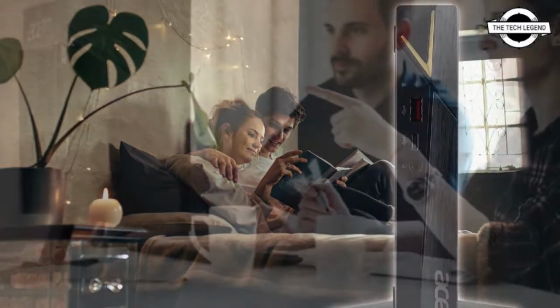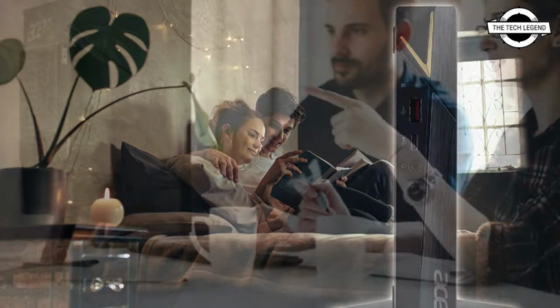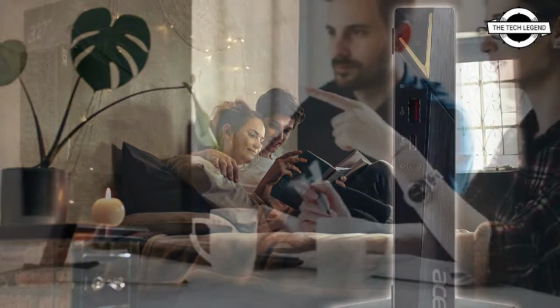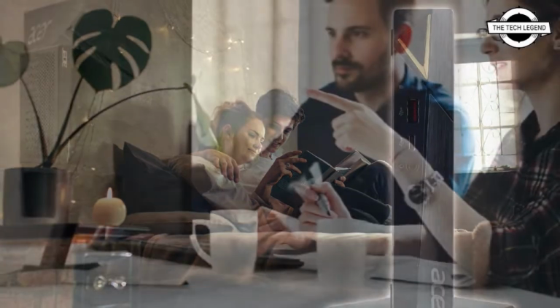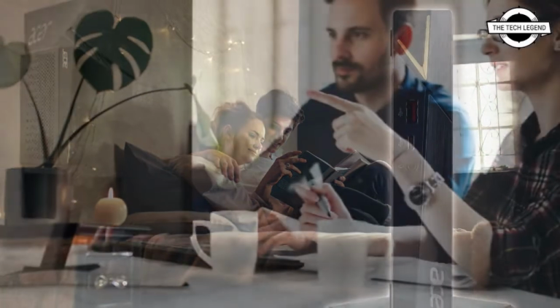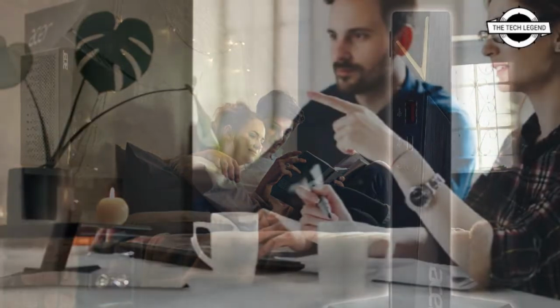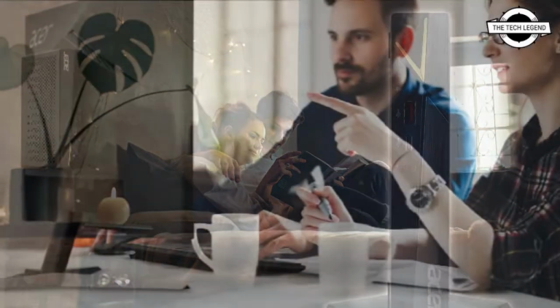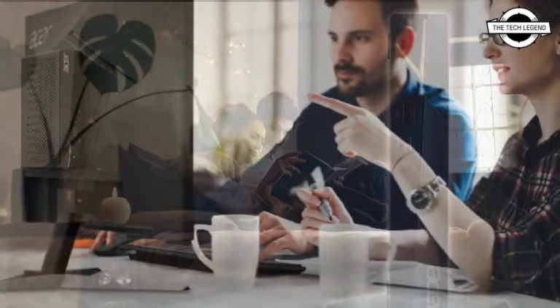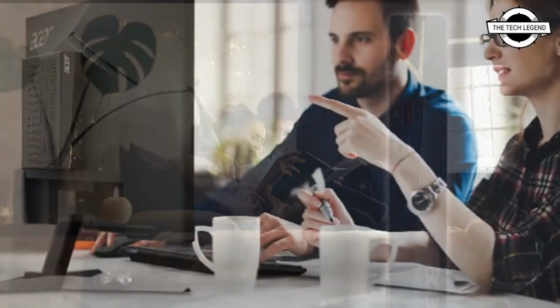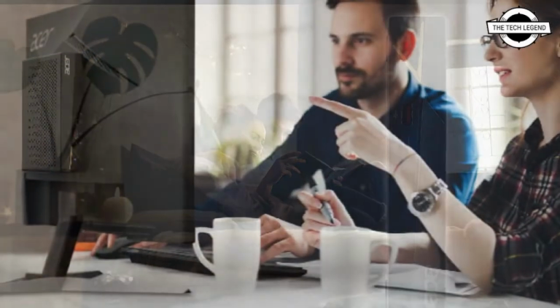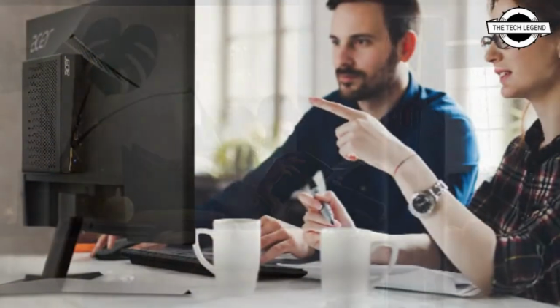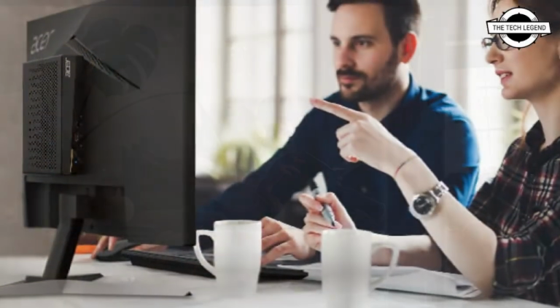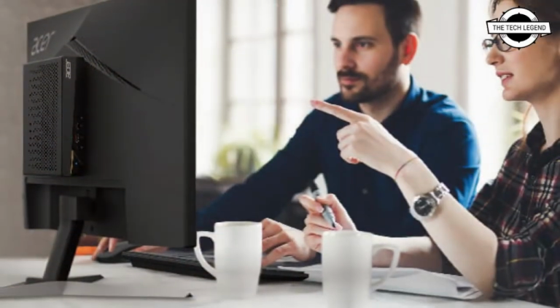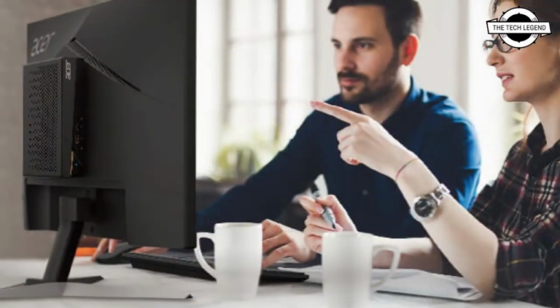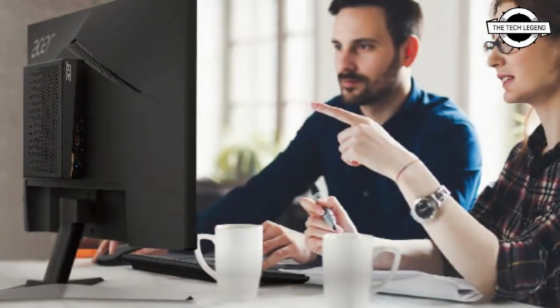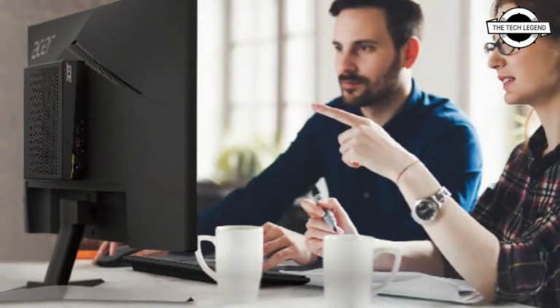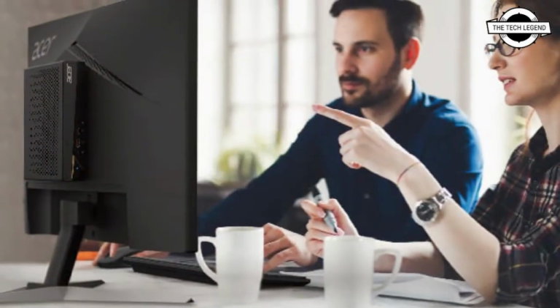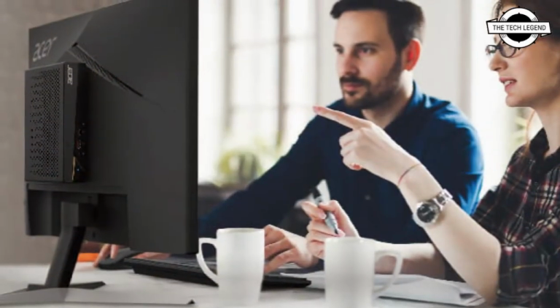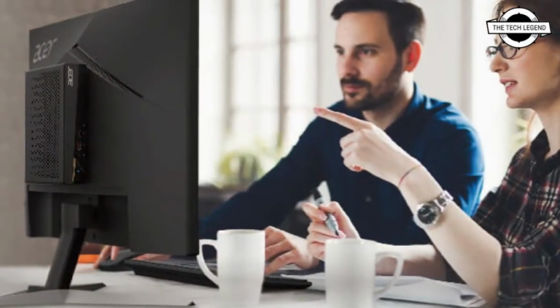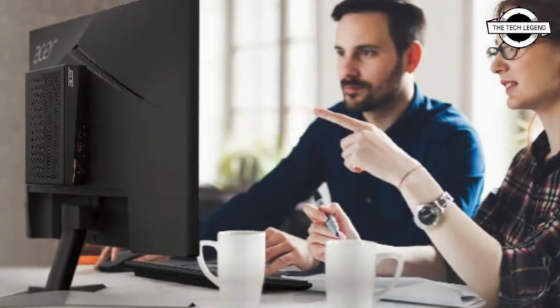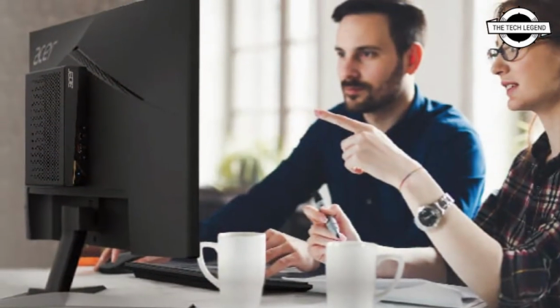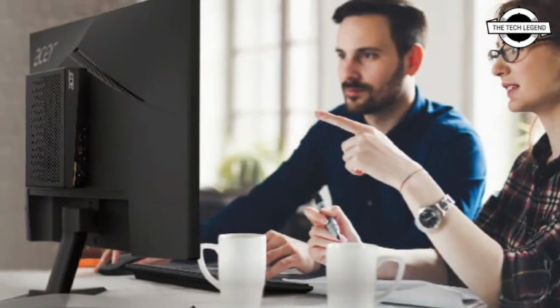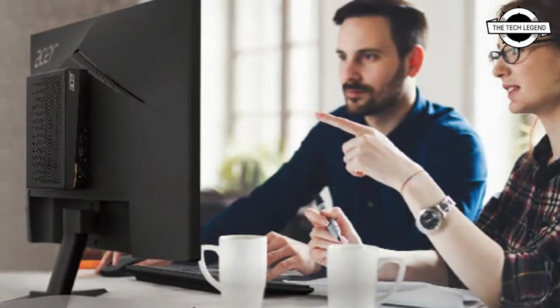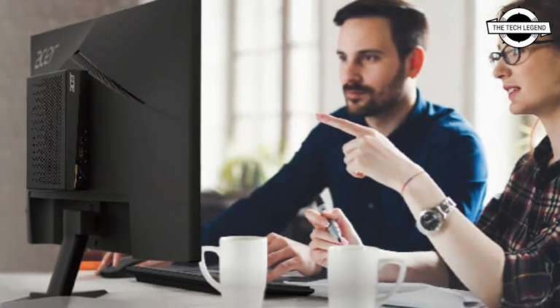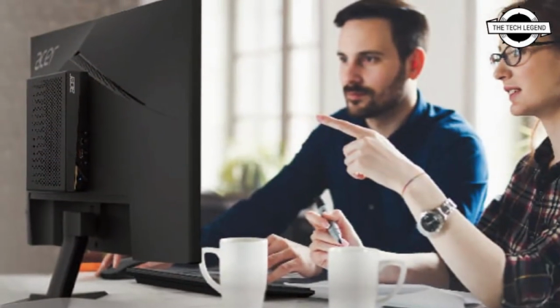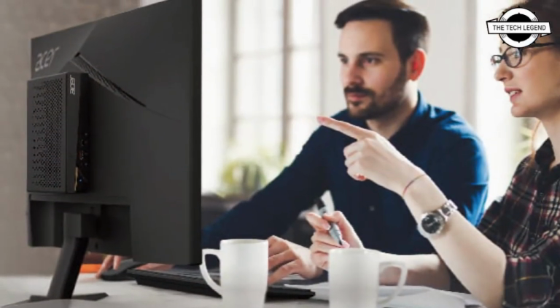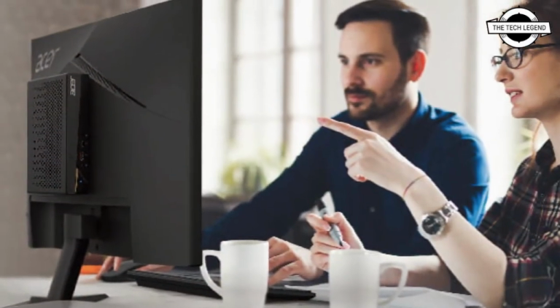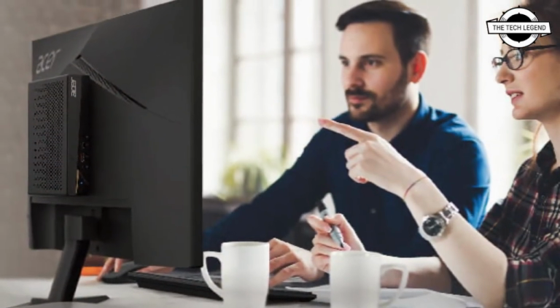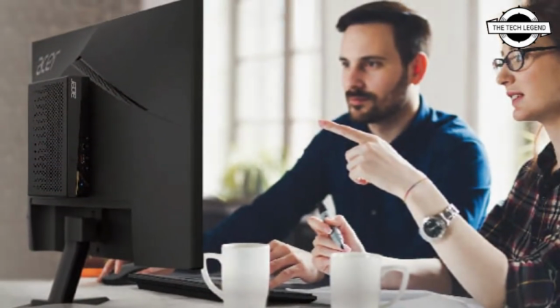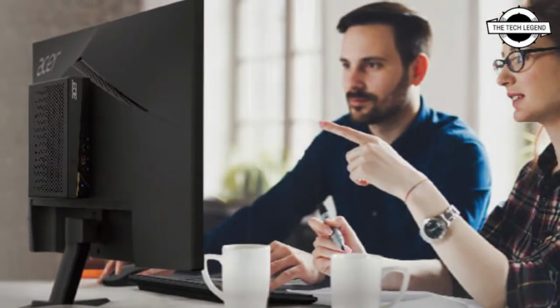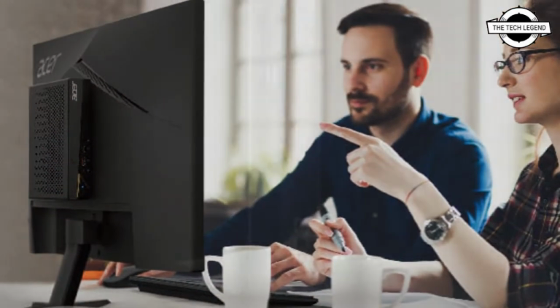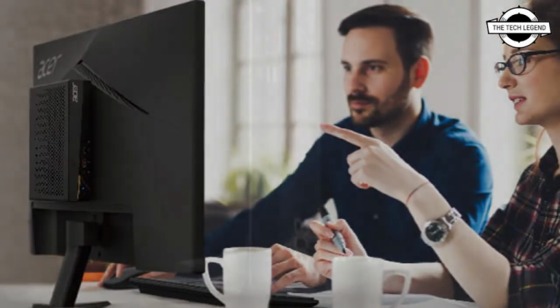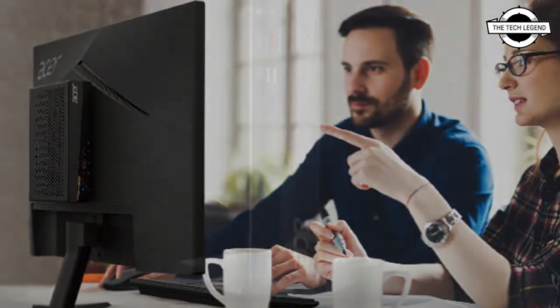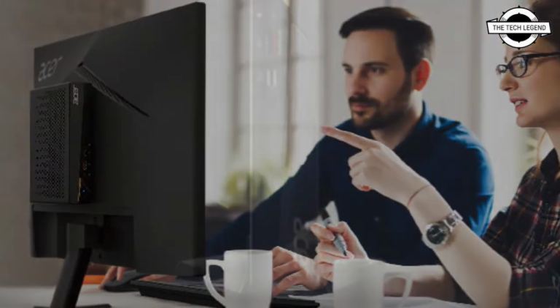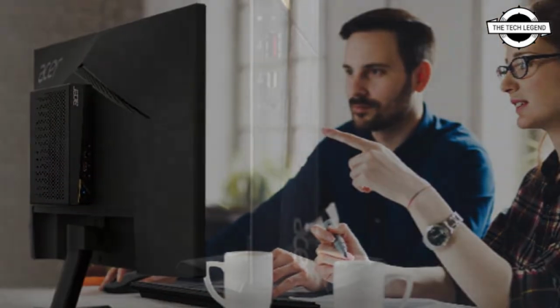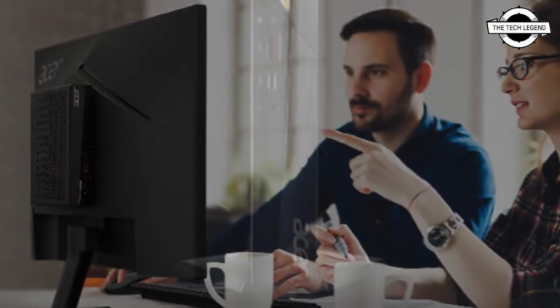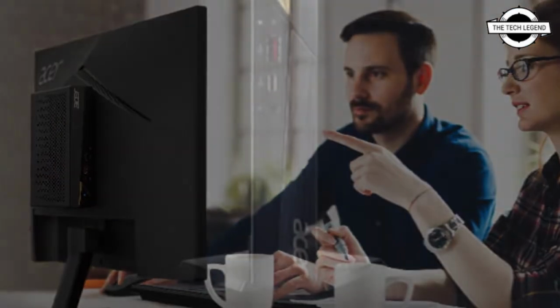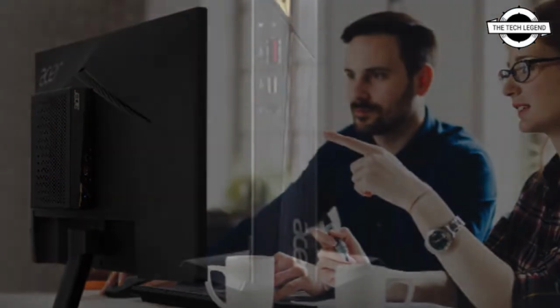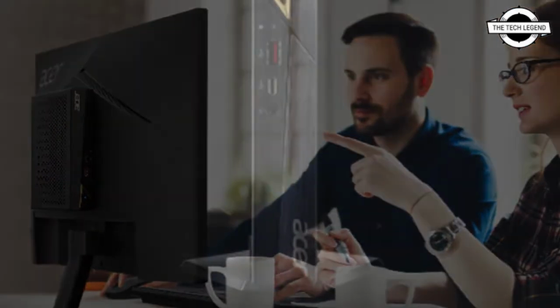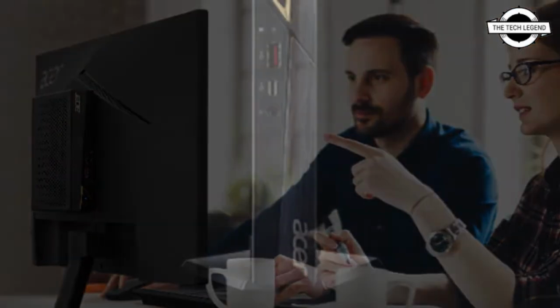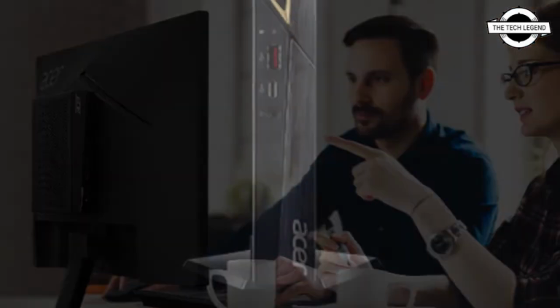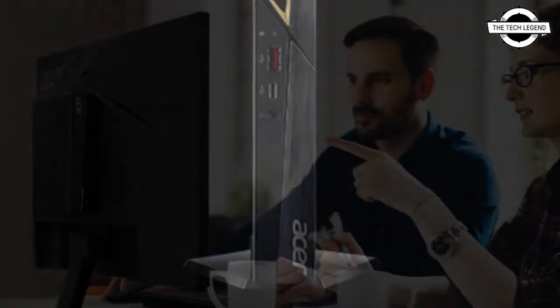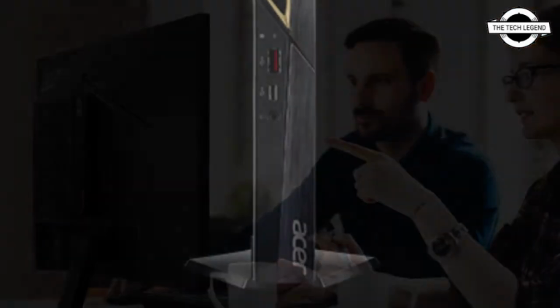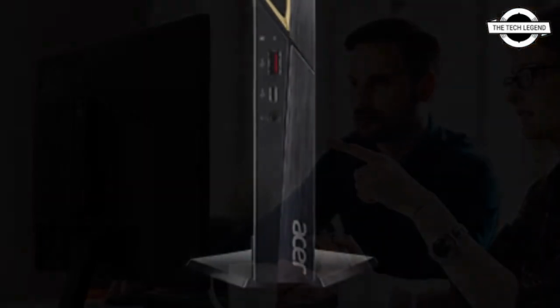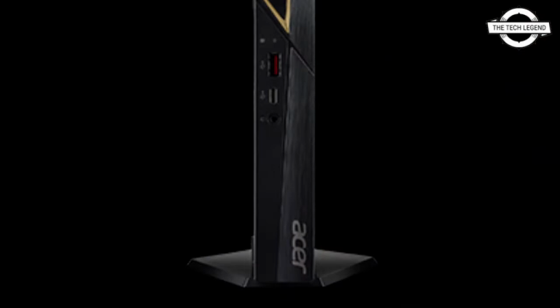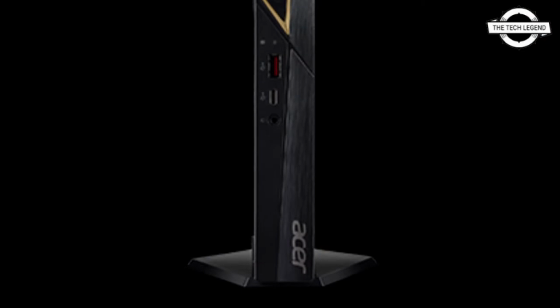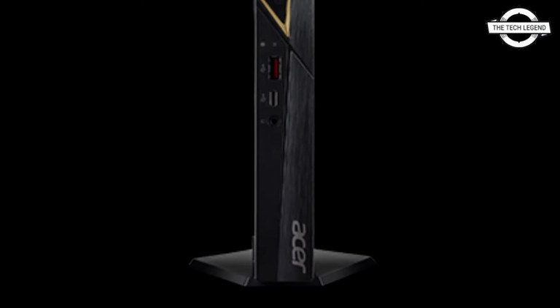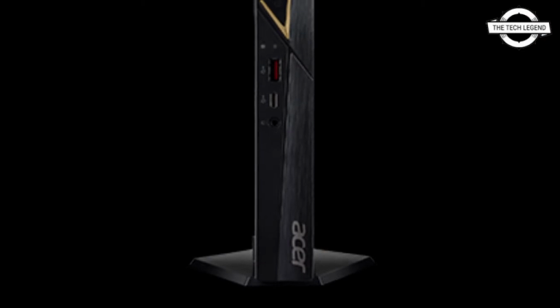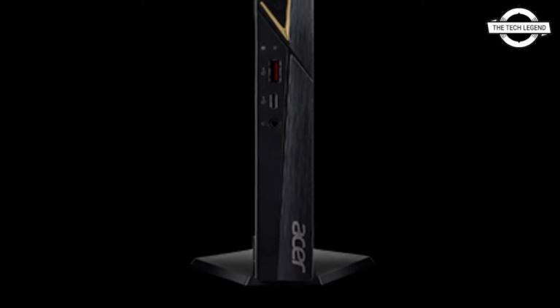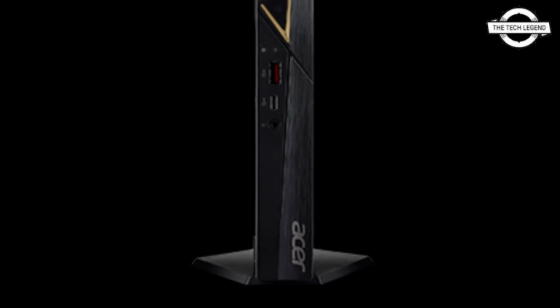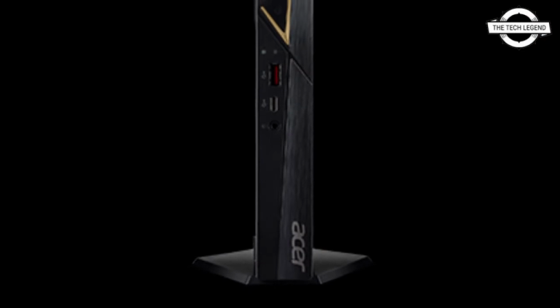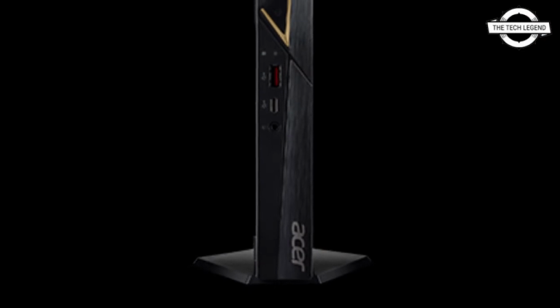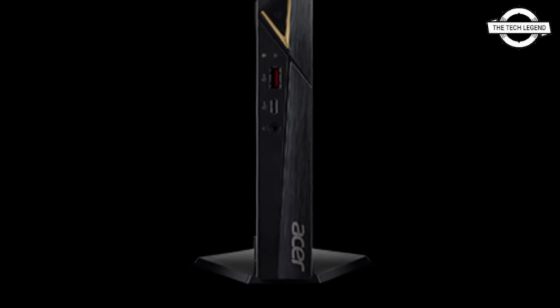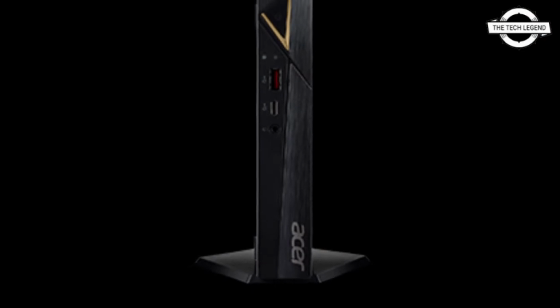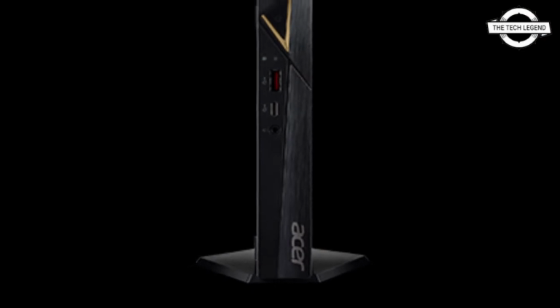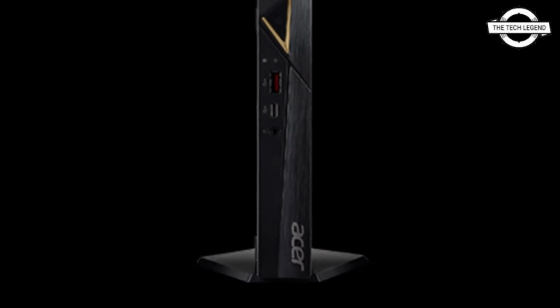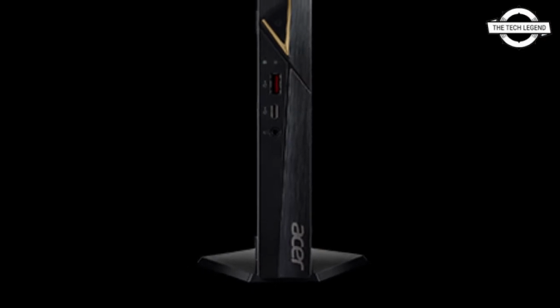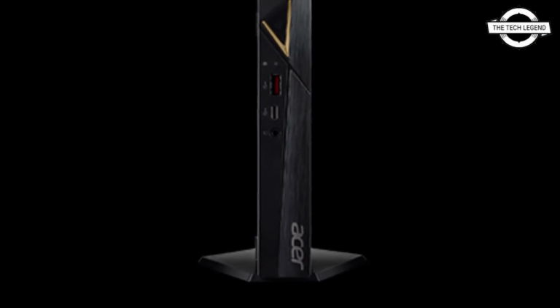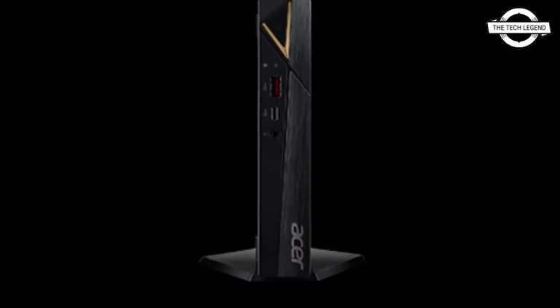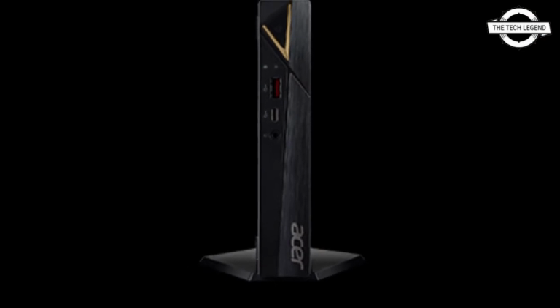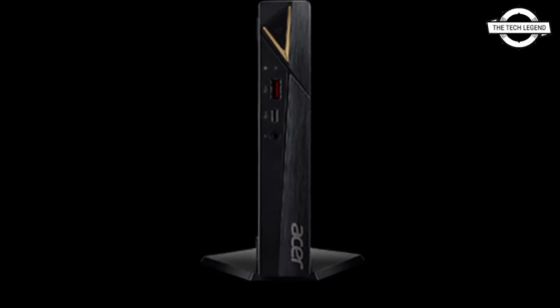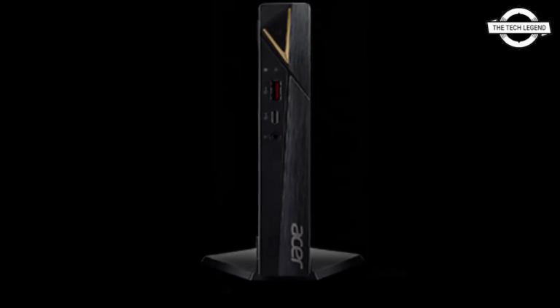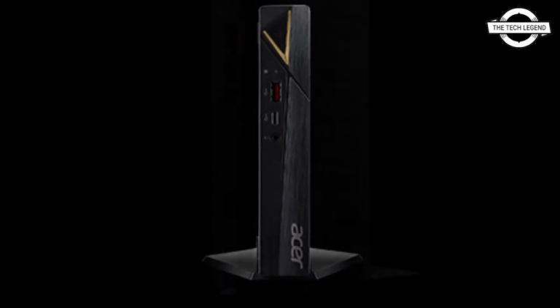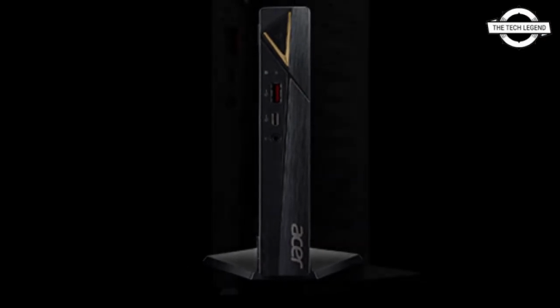On the front, there are USB 3.2 Gen 2 Type-C ports, USB 3.2 Gen 2 Type-A port, and a headphone/speaker jack.